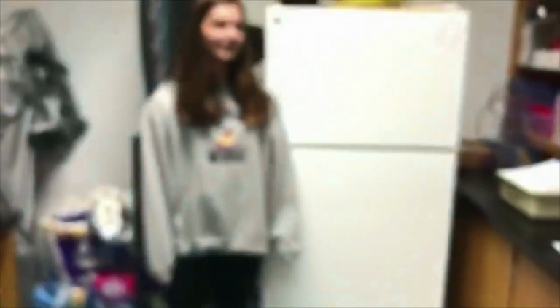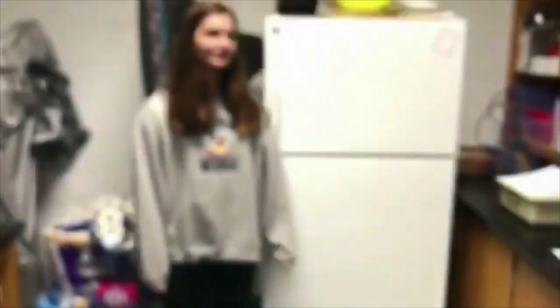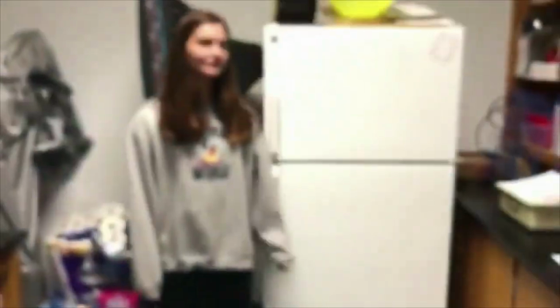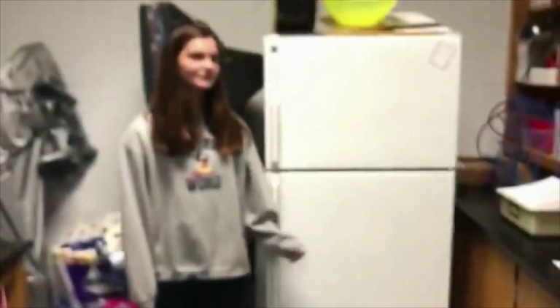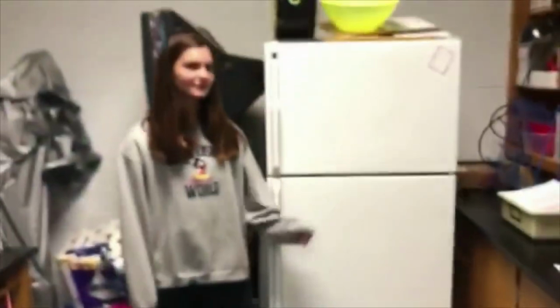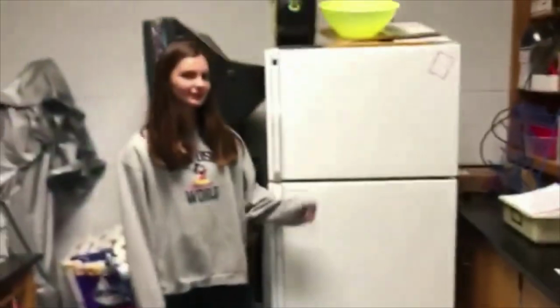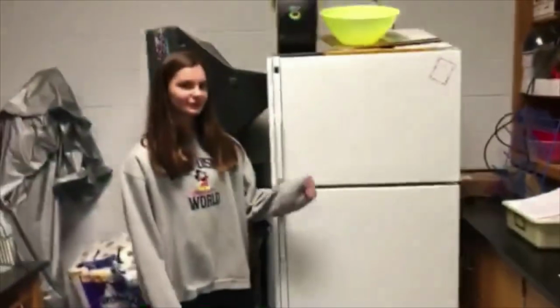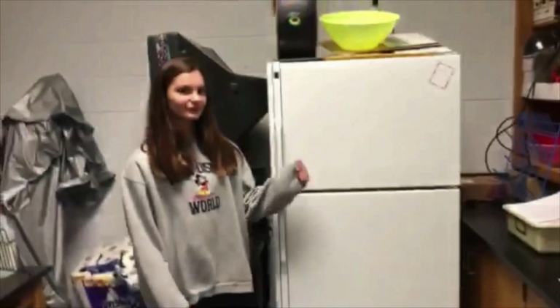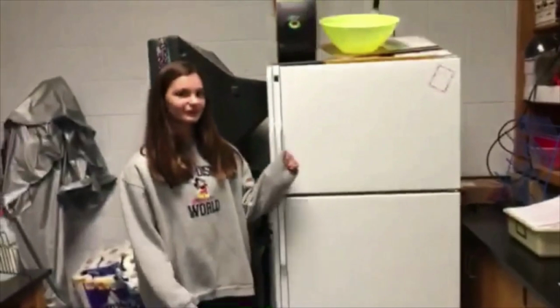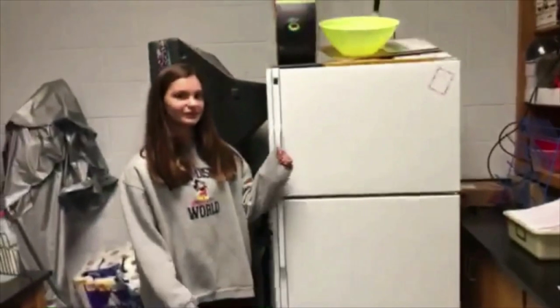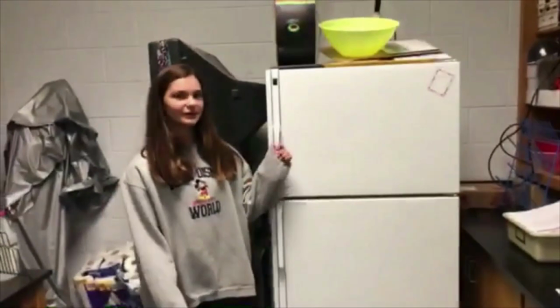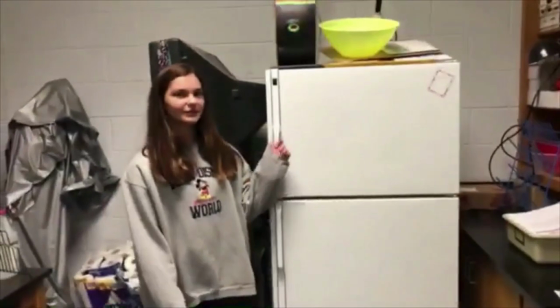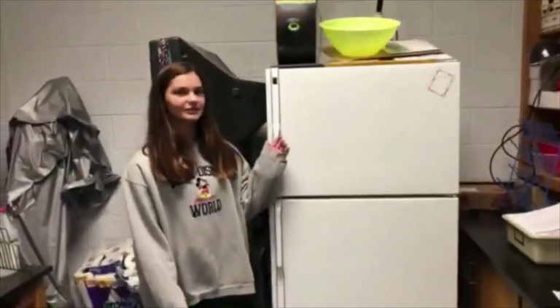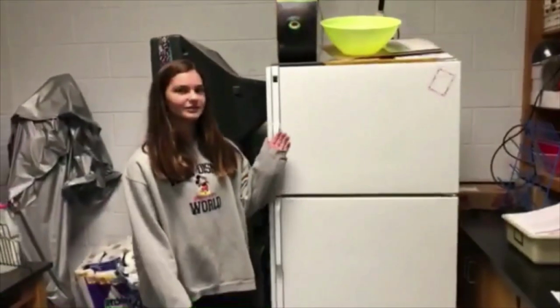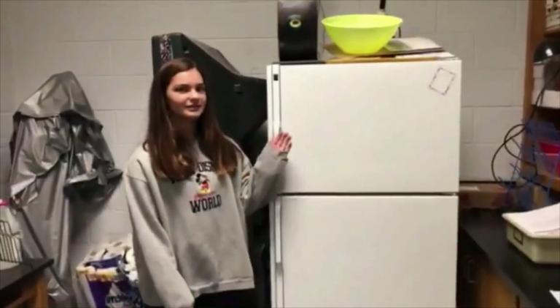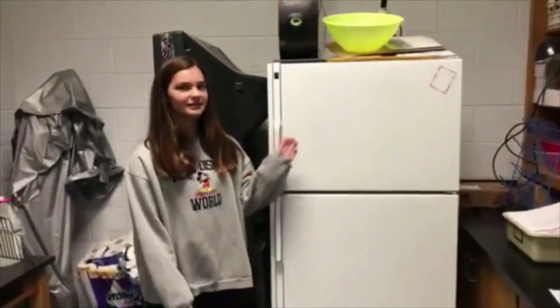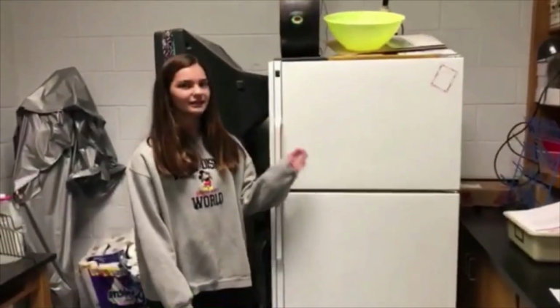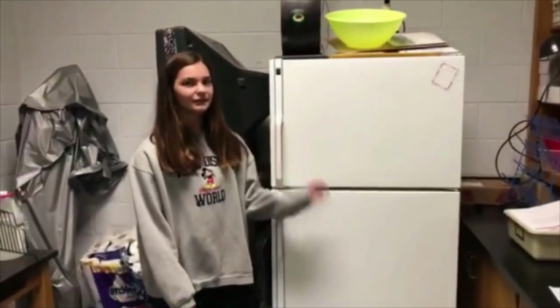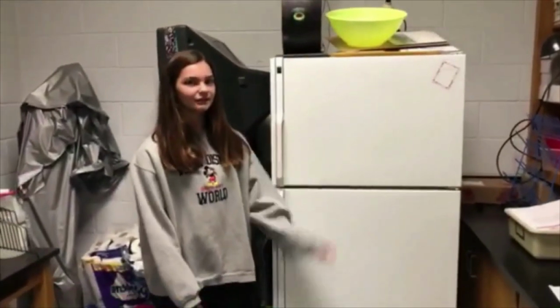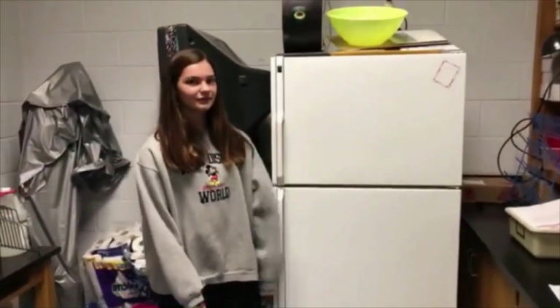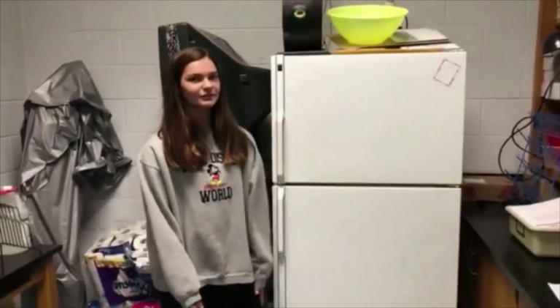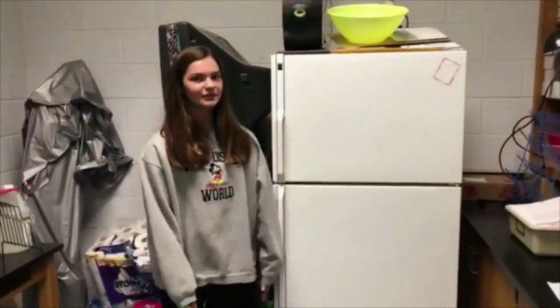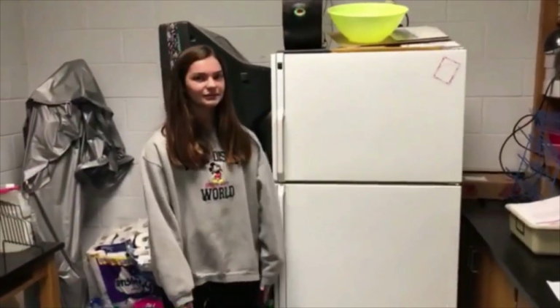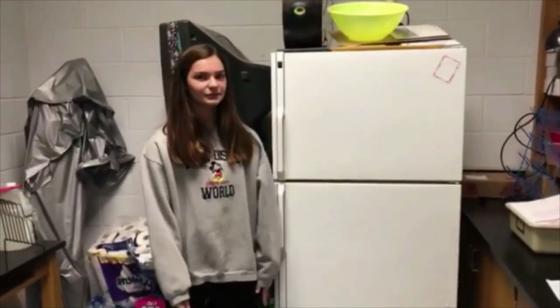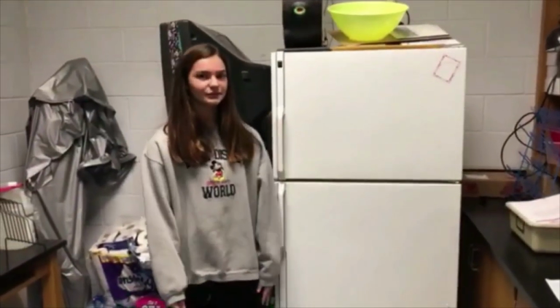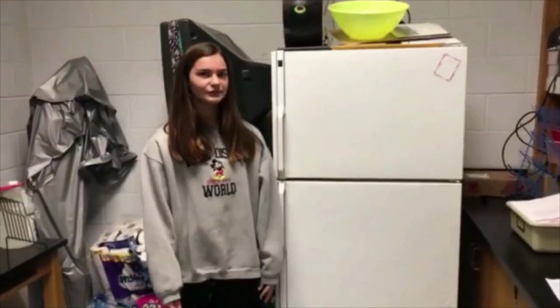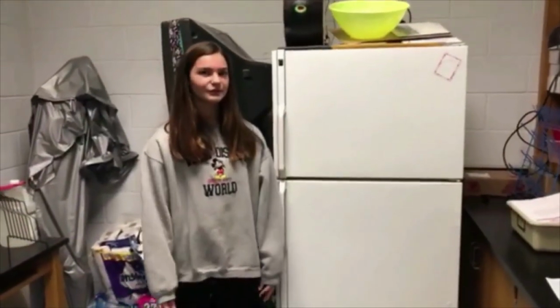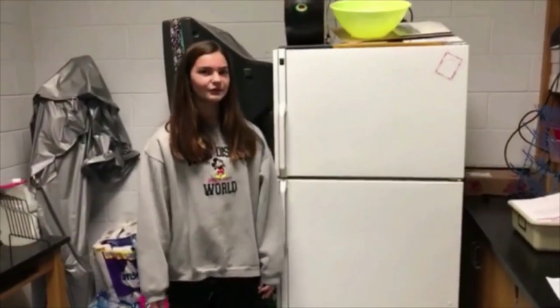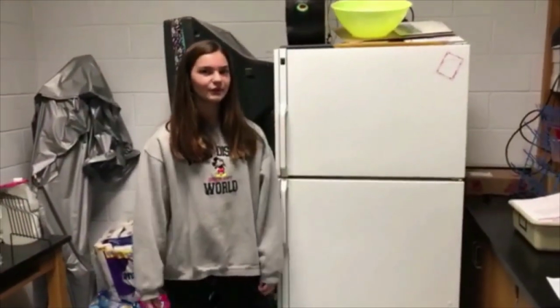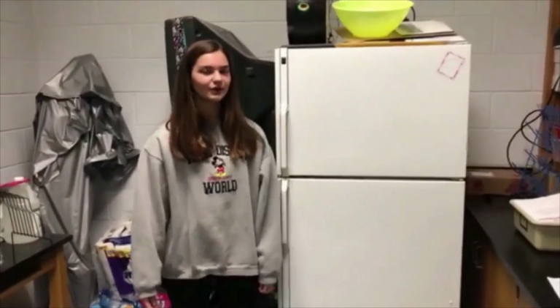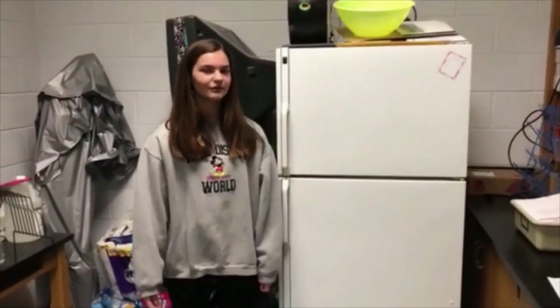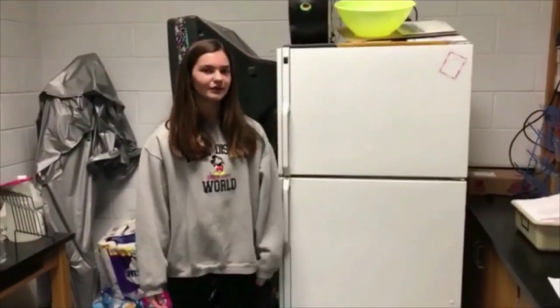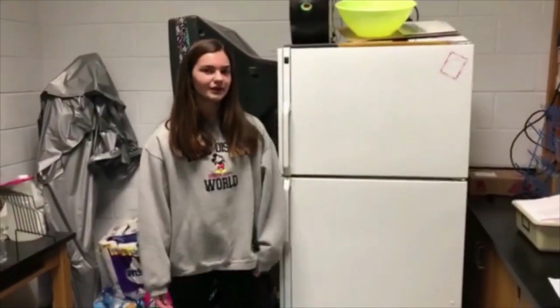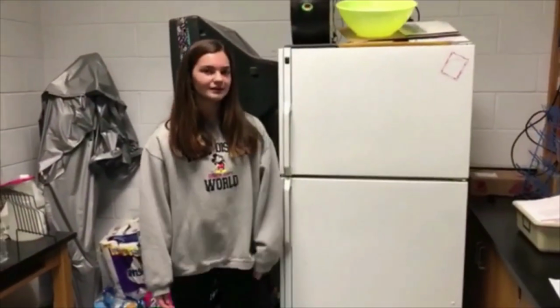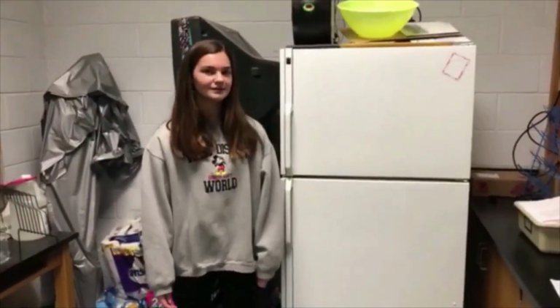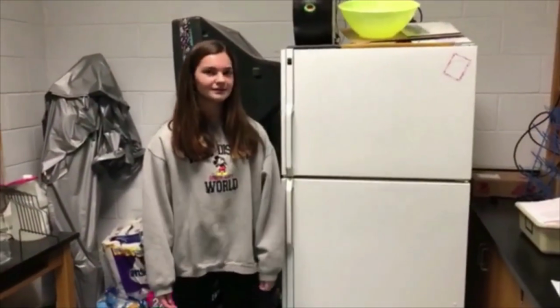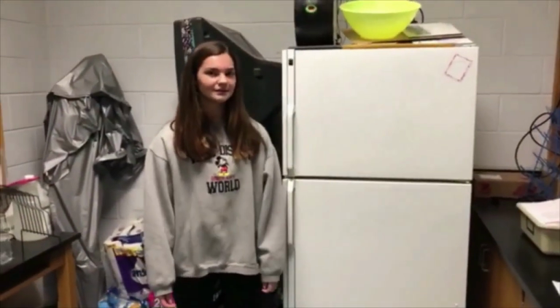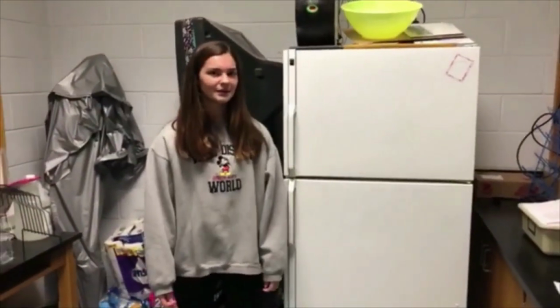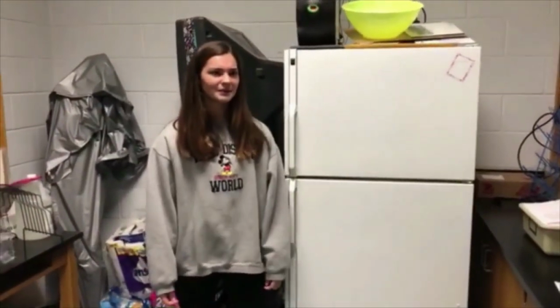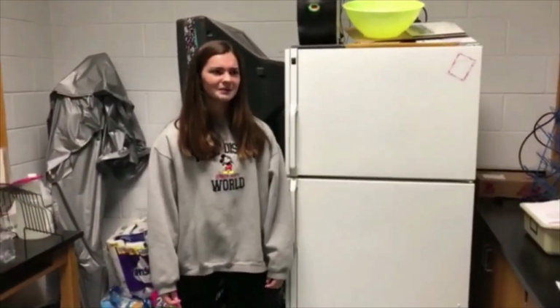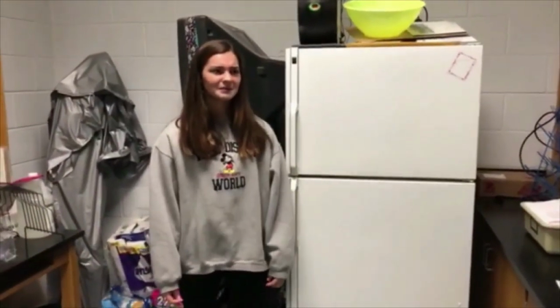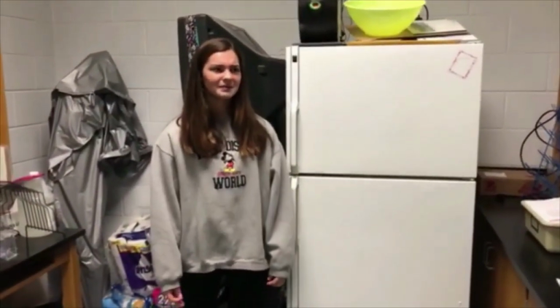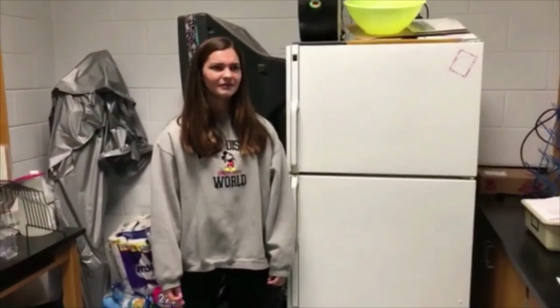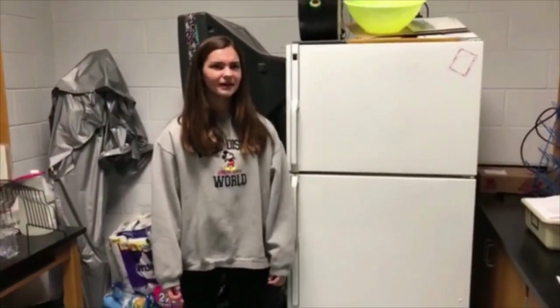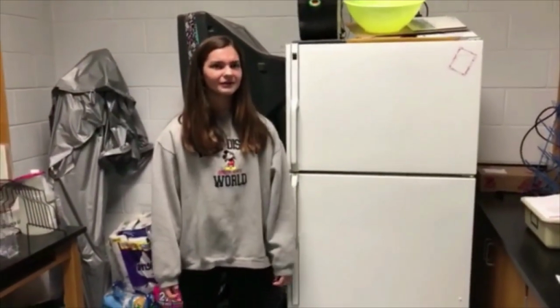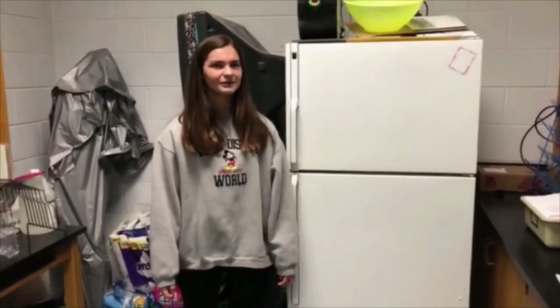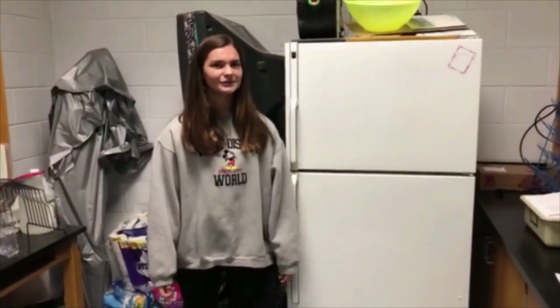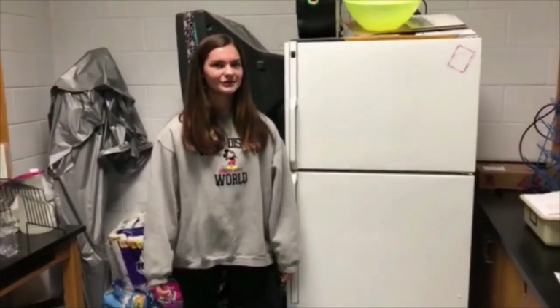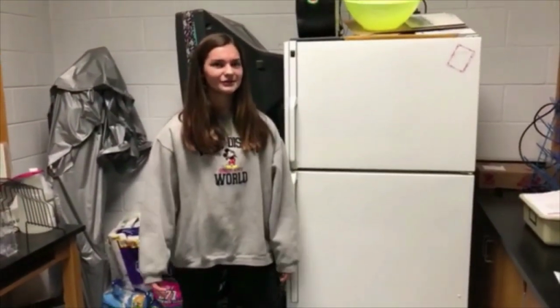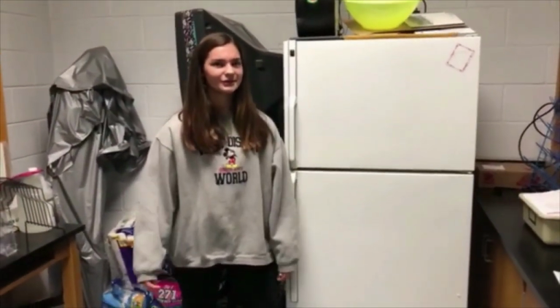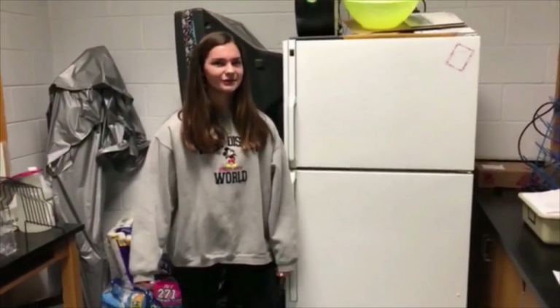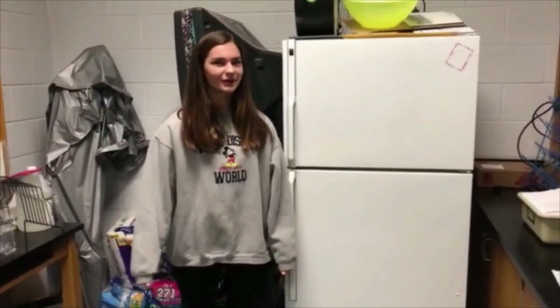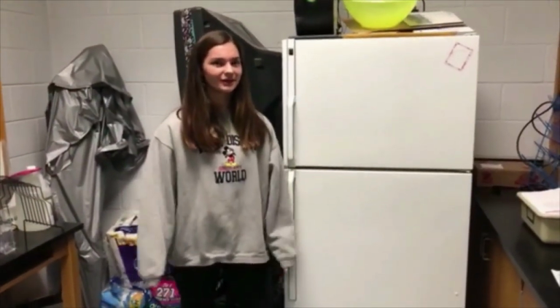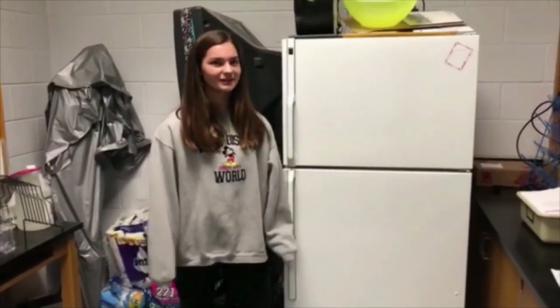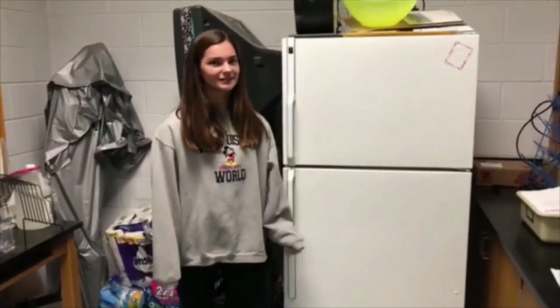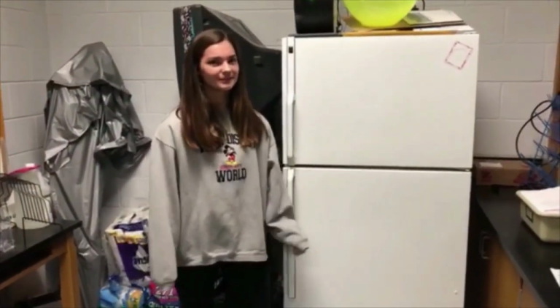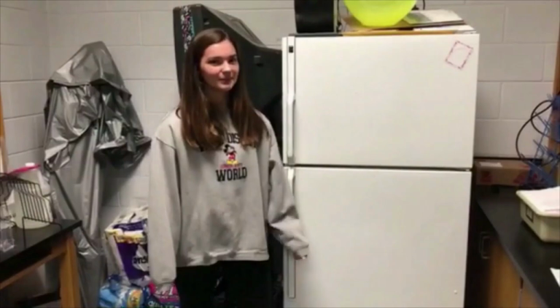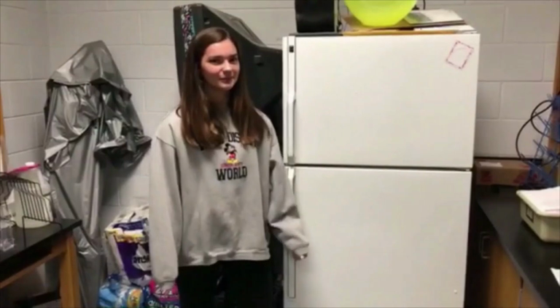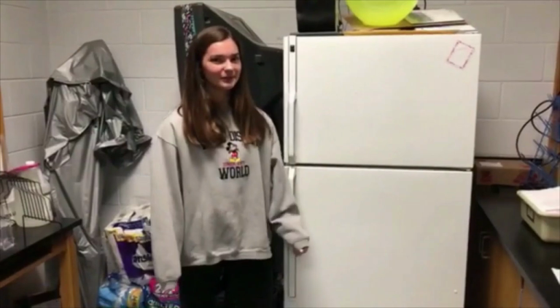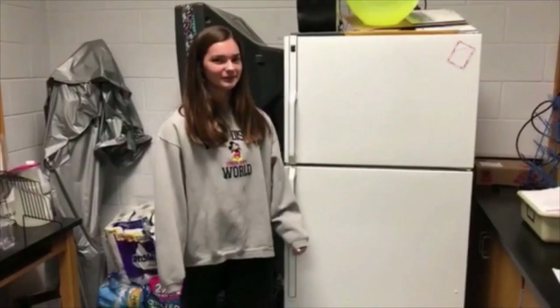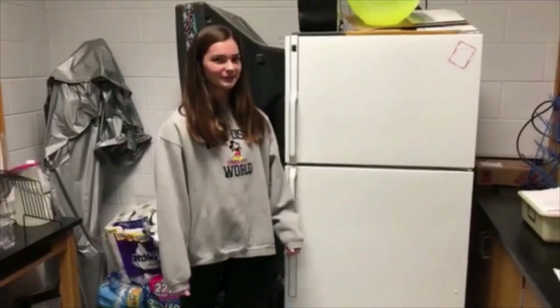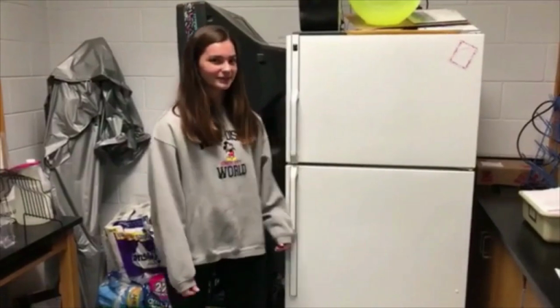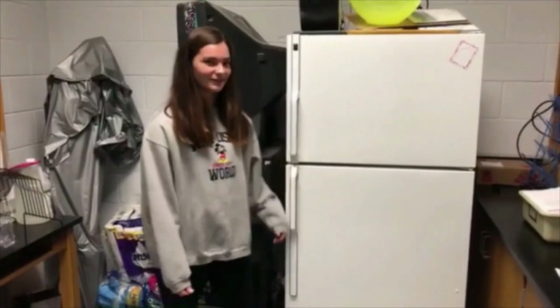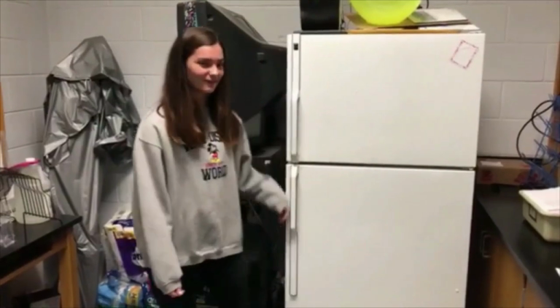Vacuoles are like a refrigerator. Just like a refrigerator stores food and water for us, the vacuole stores food, water, and sometimes waste for the cell.